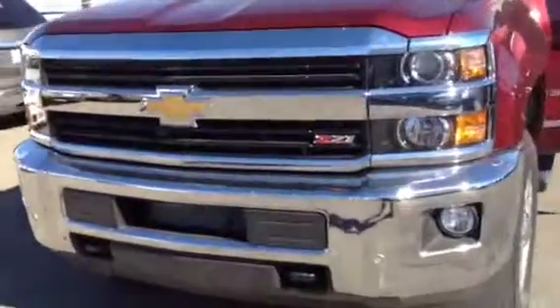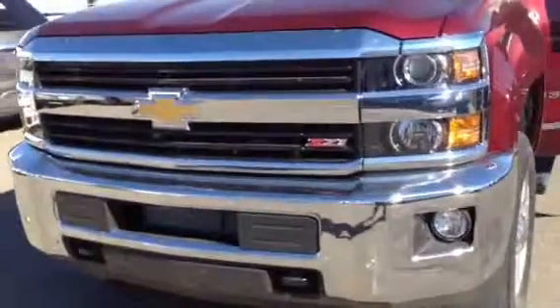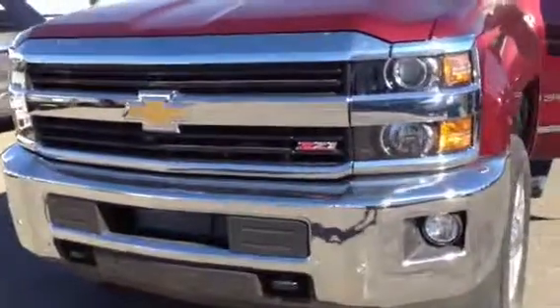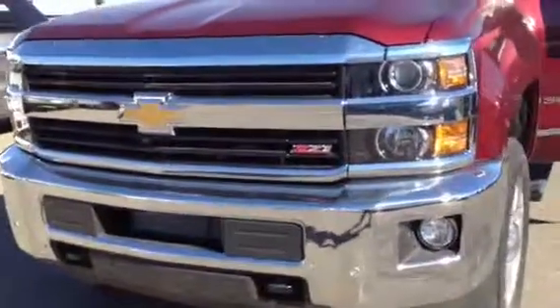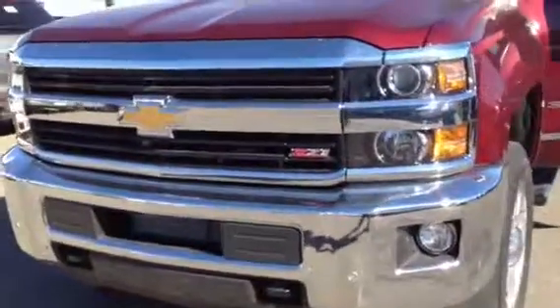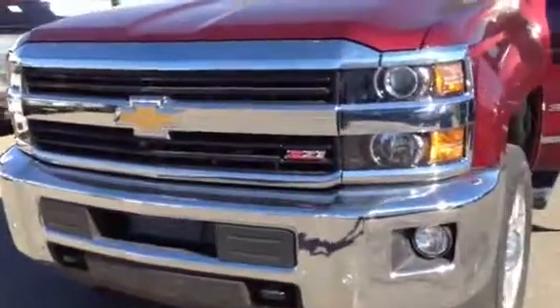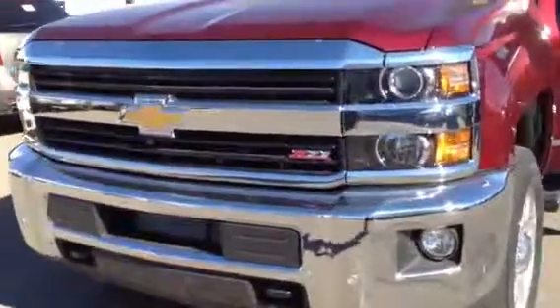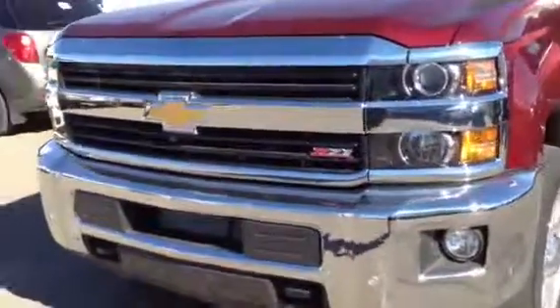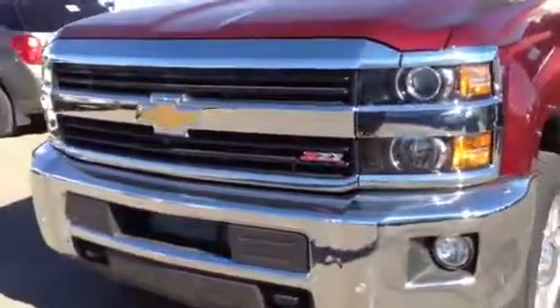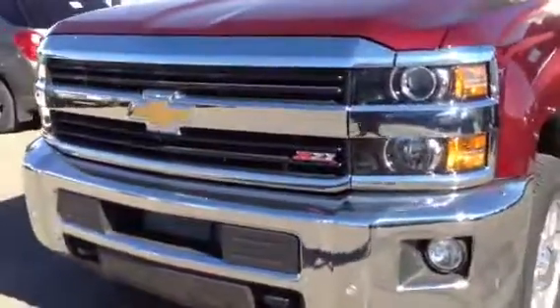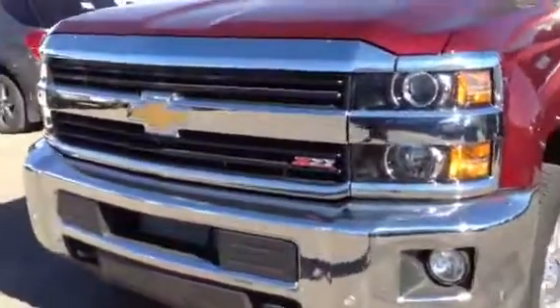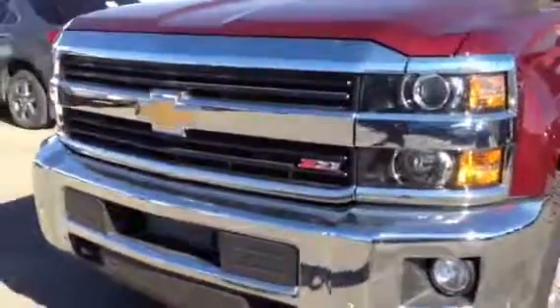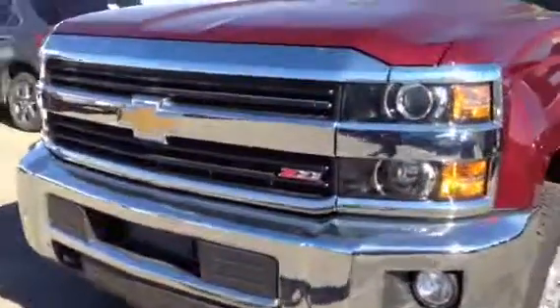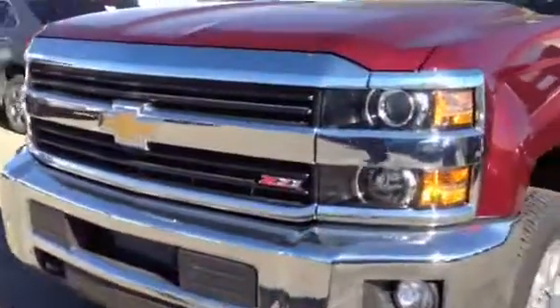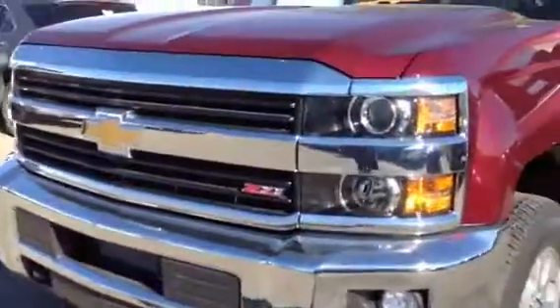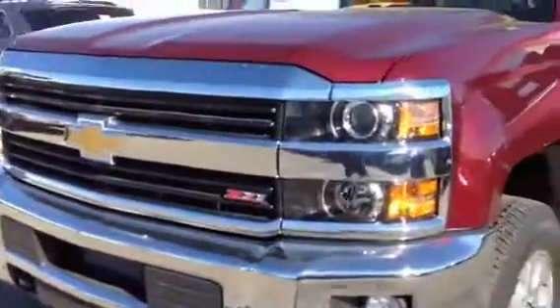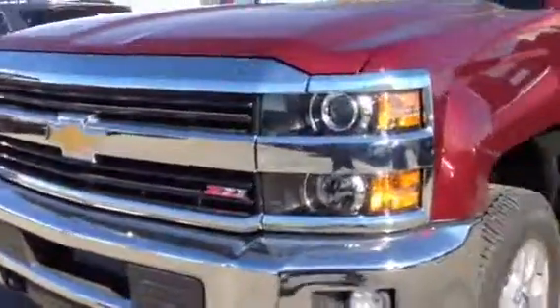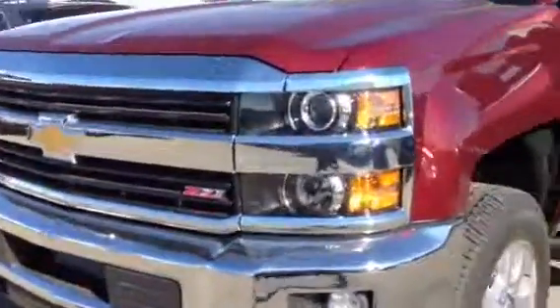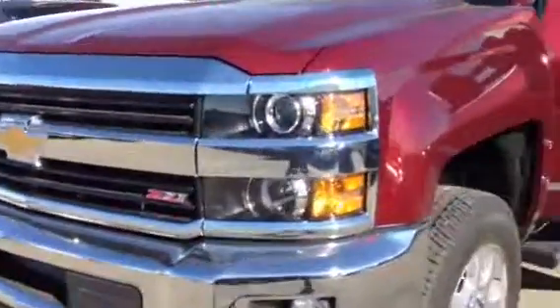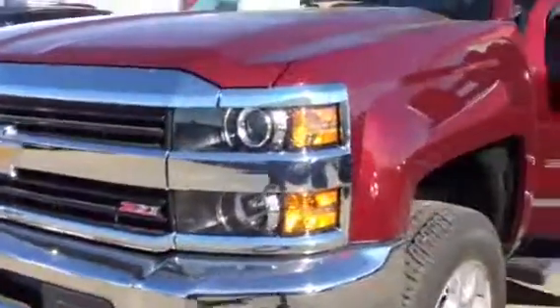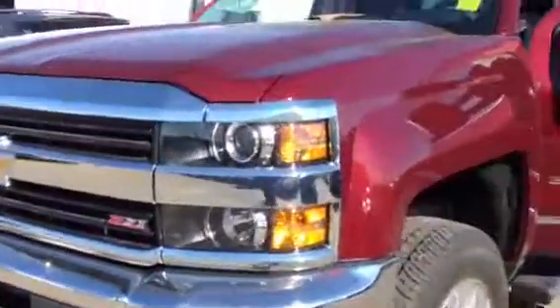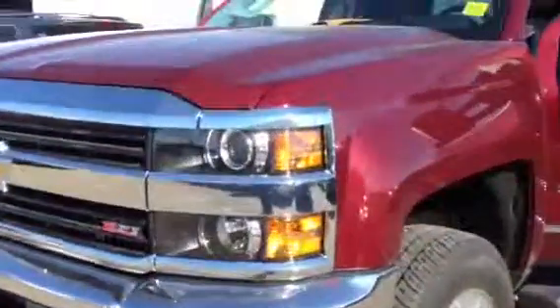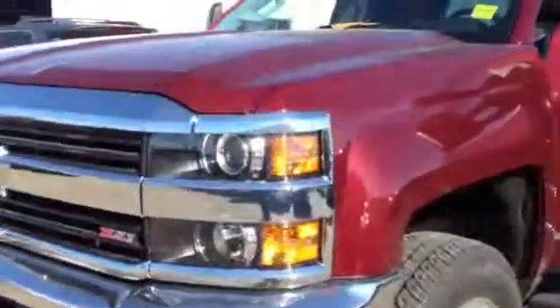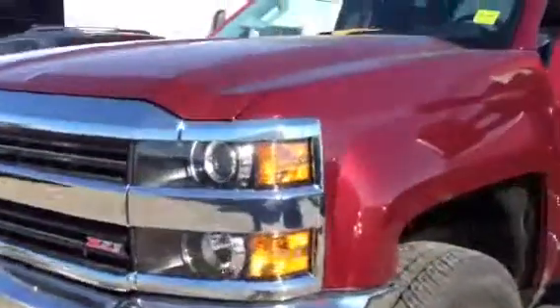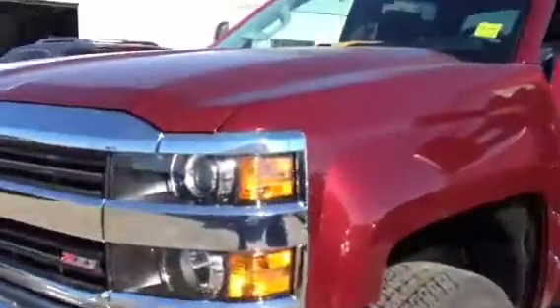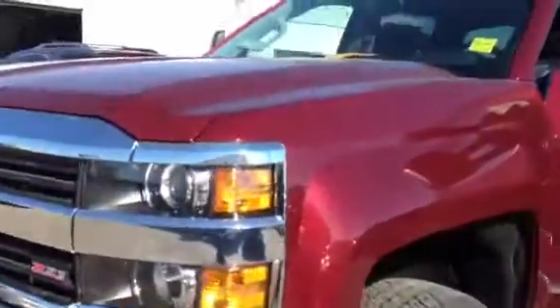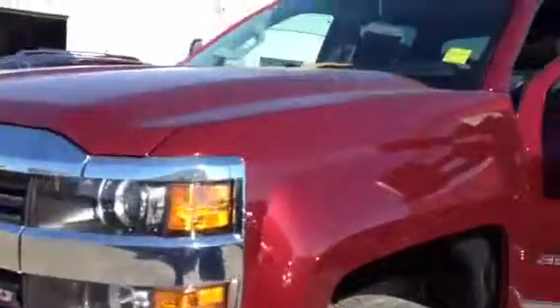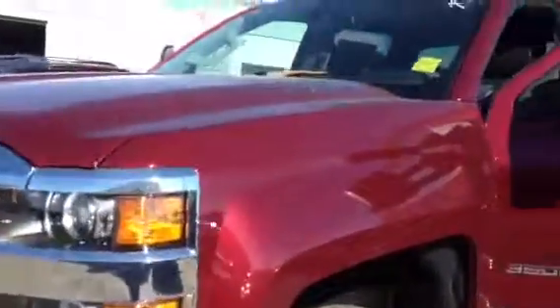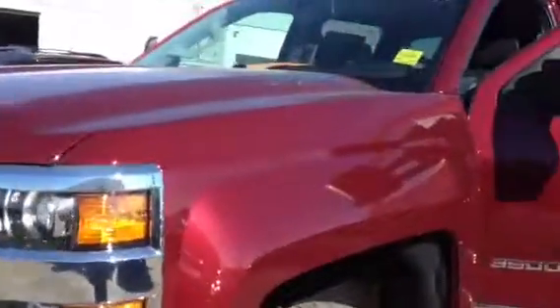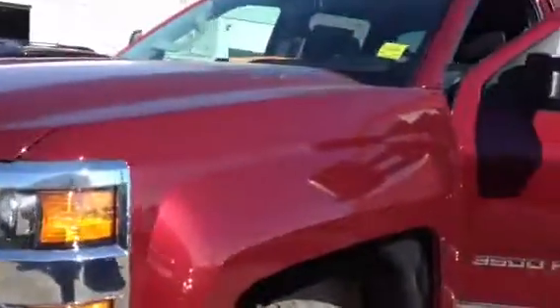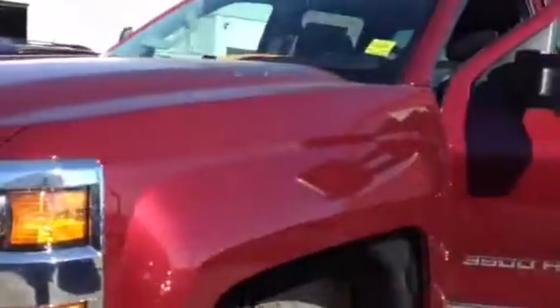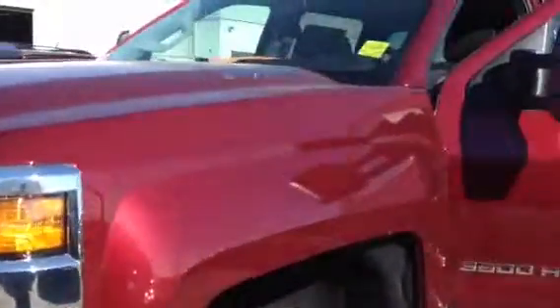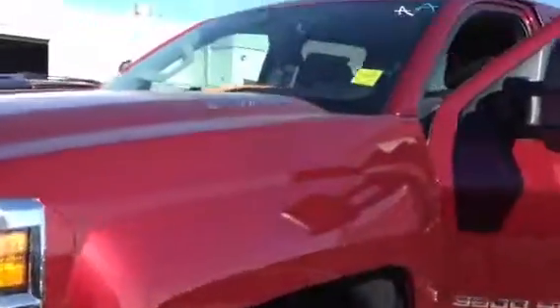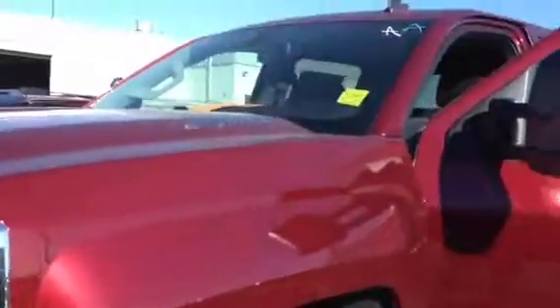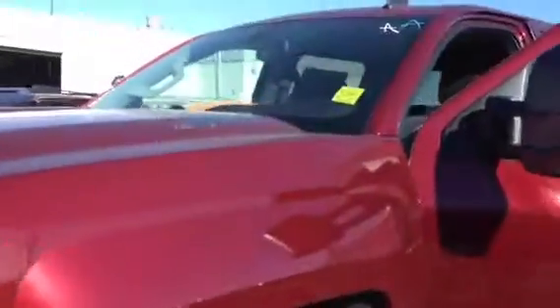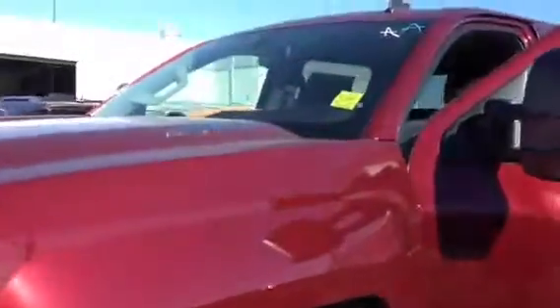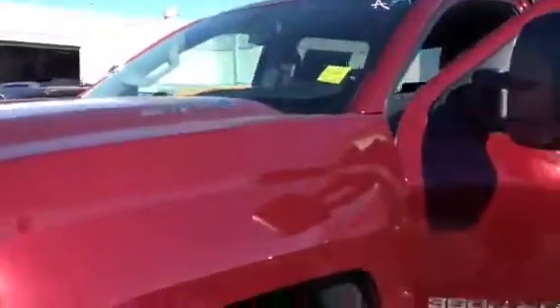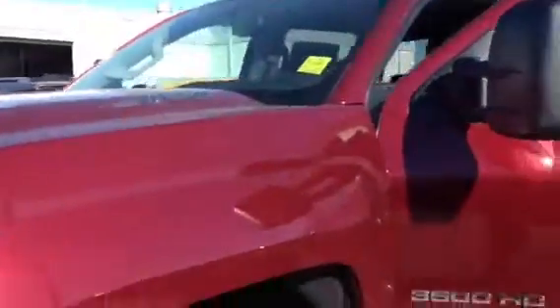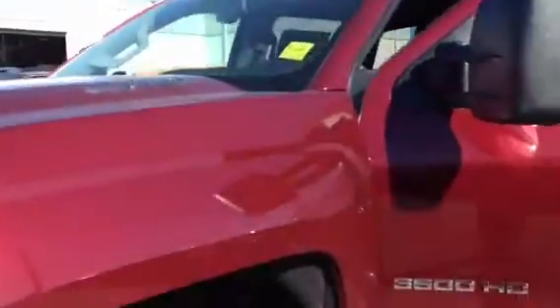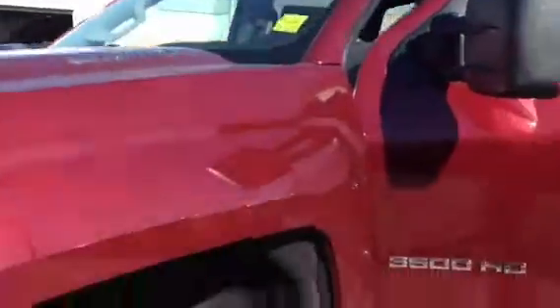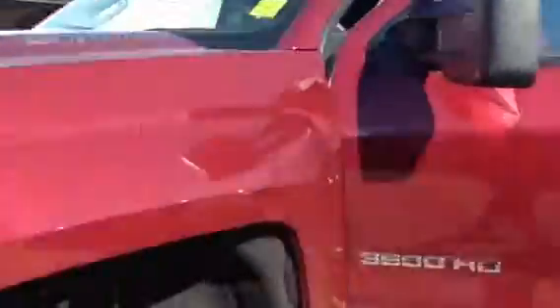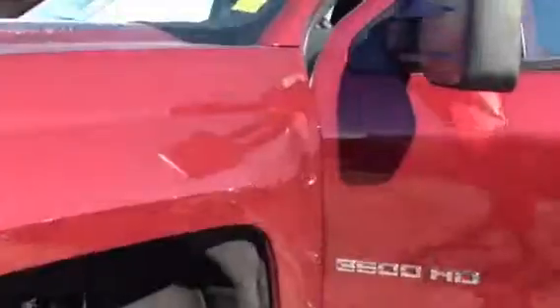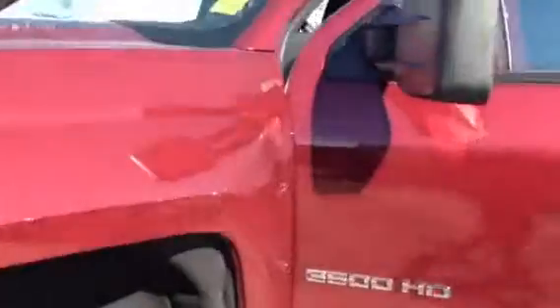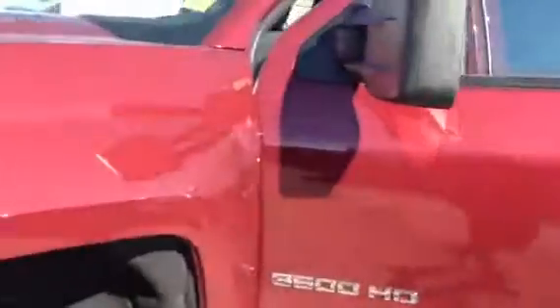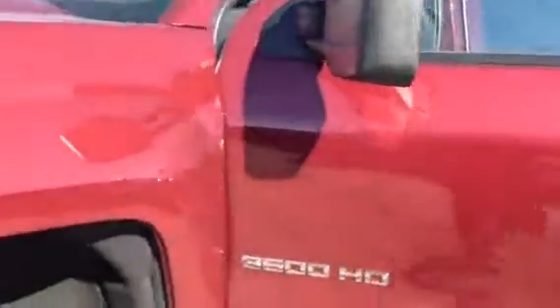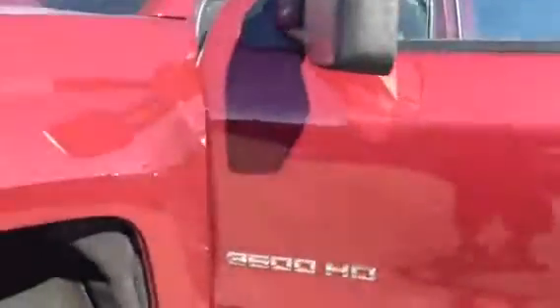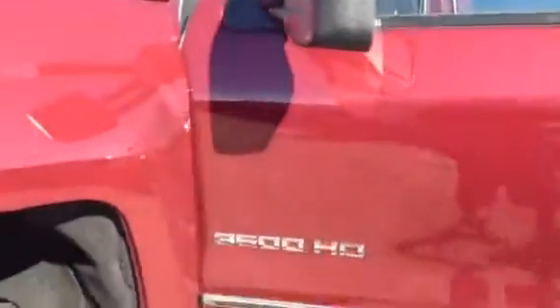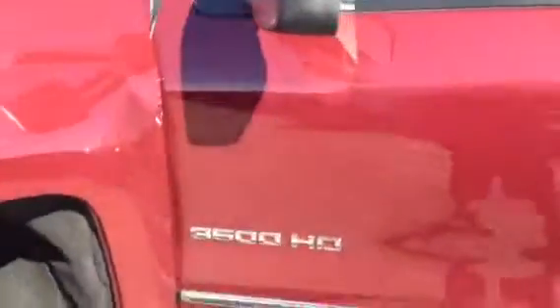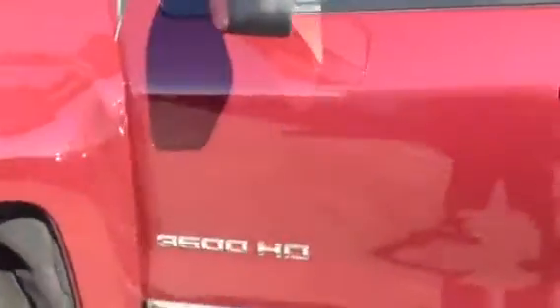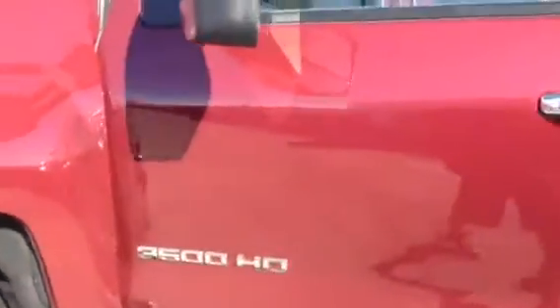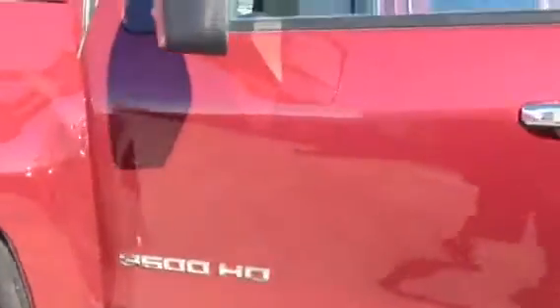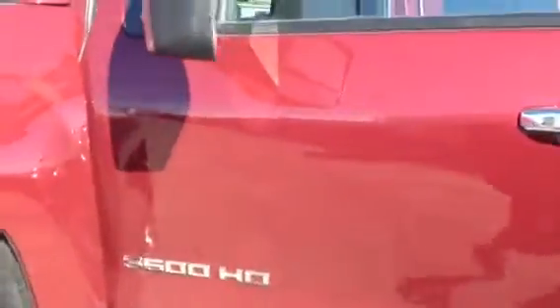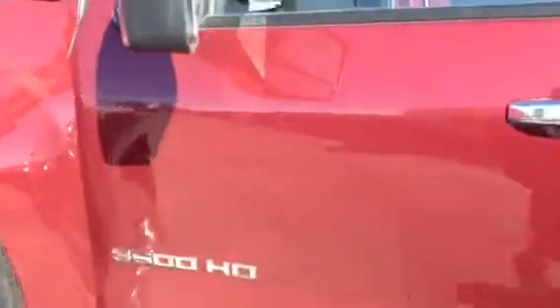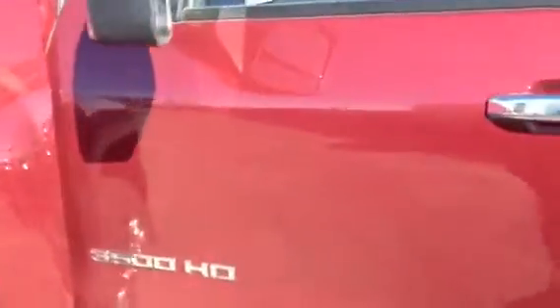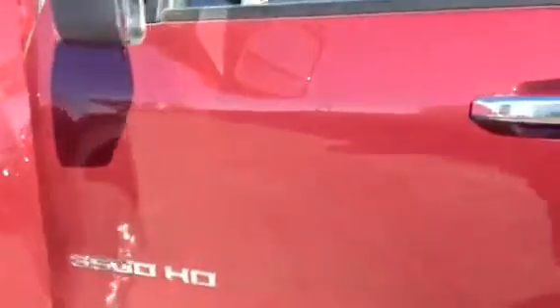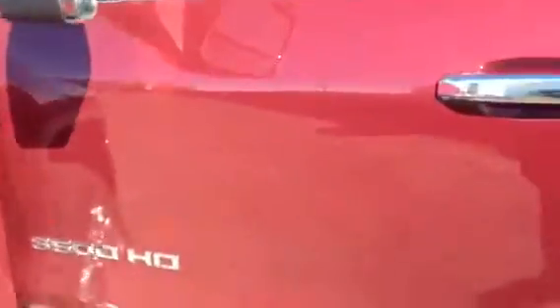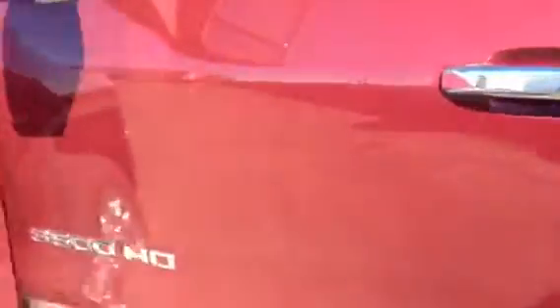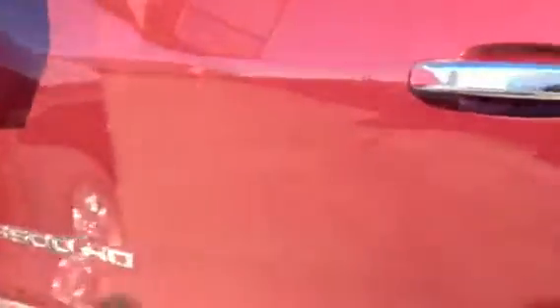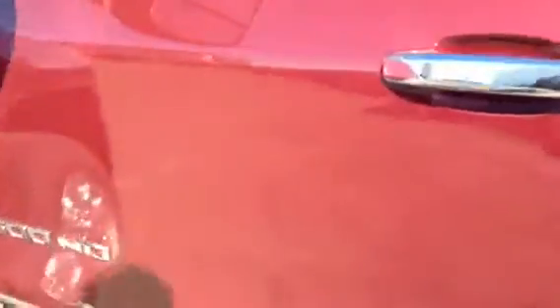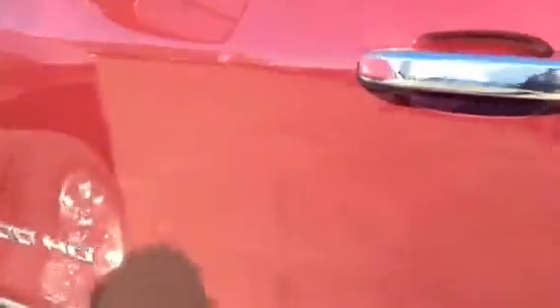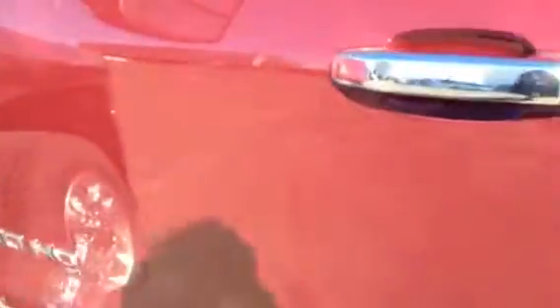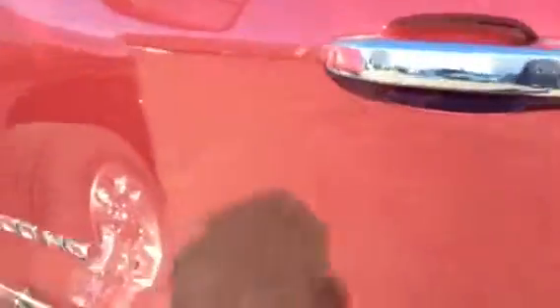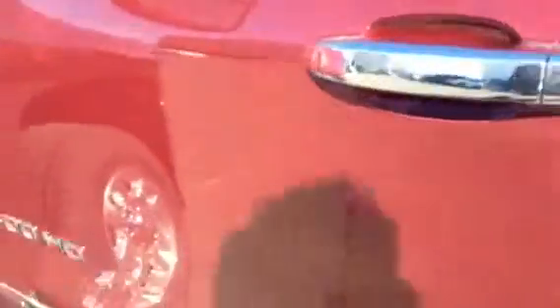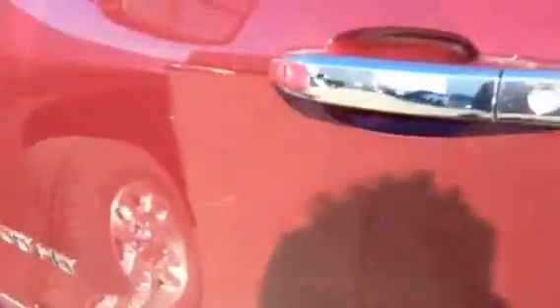Welcome to Davis Chevrolet Airdrie. Here we have a brand new 2015 Chevrolet 3500 HD in red.